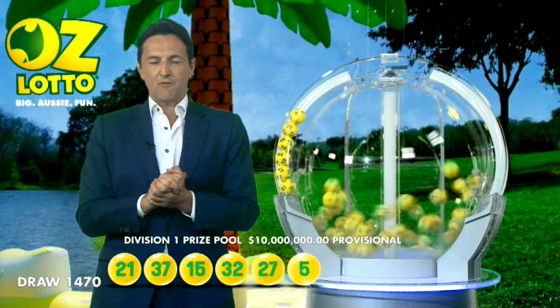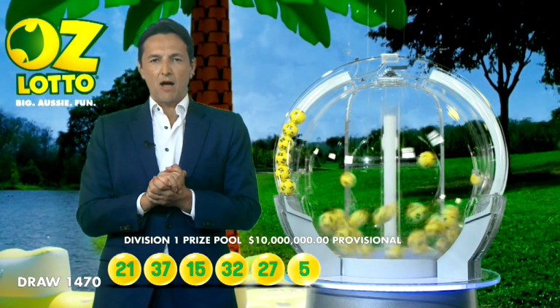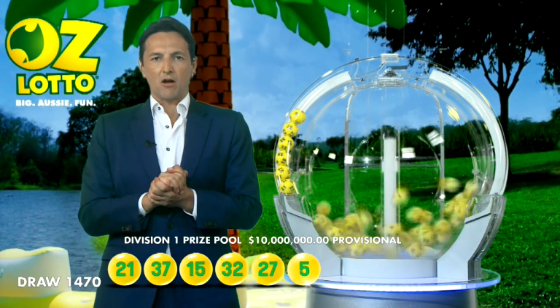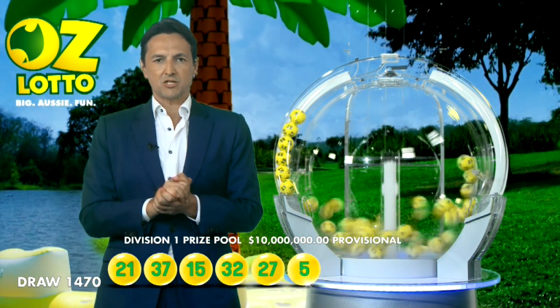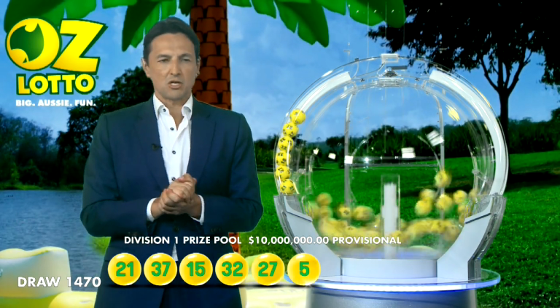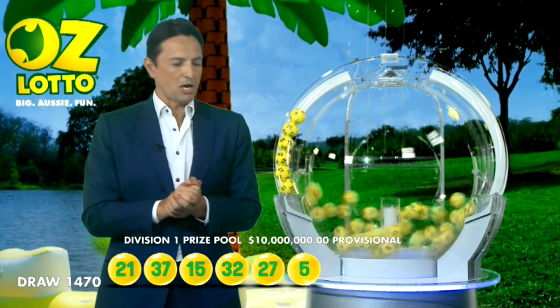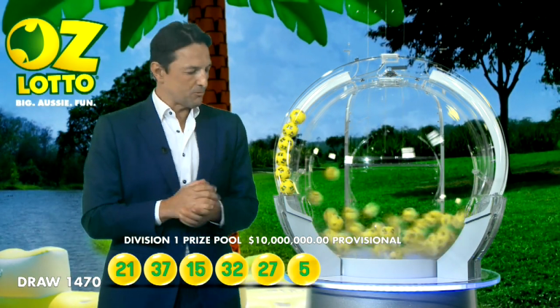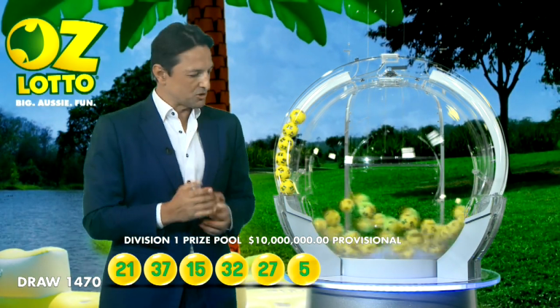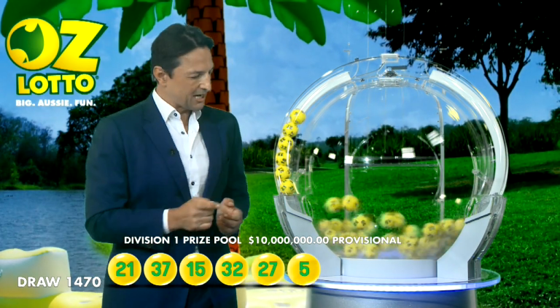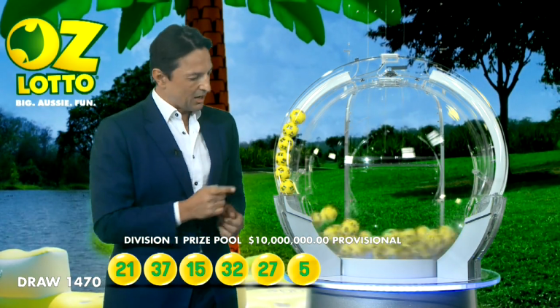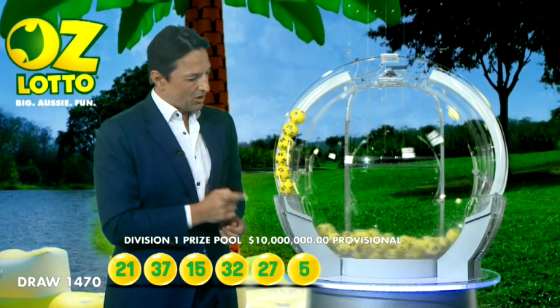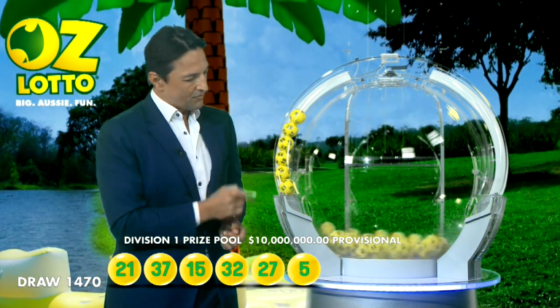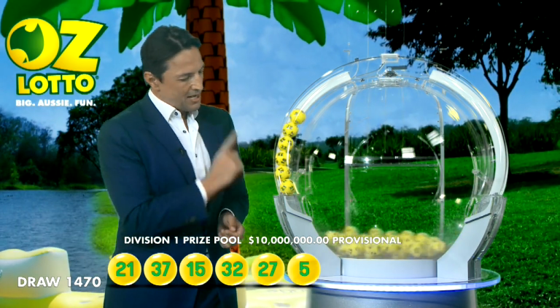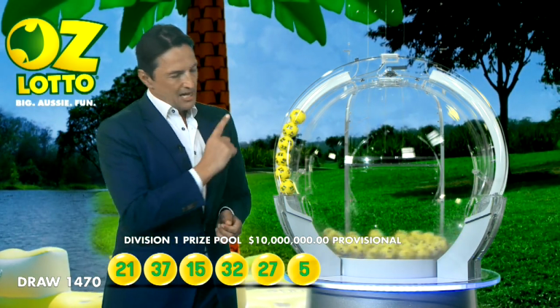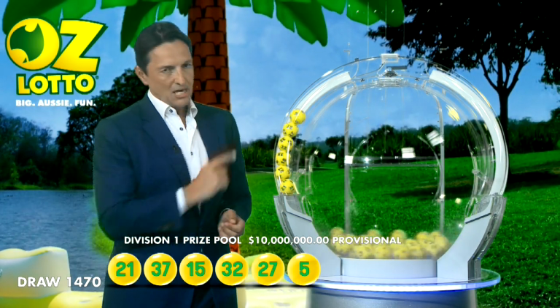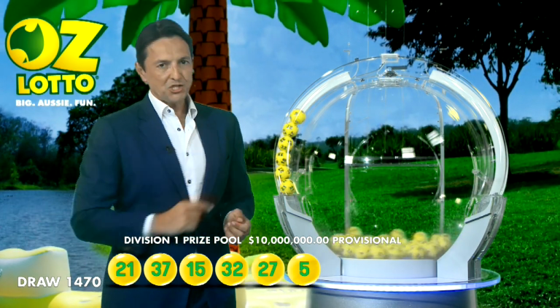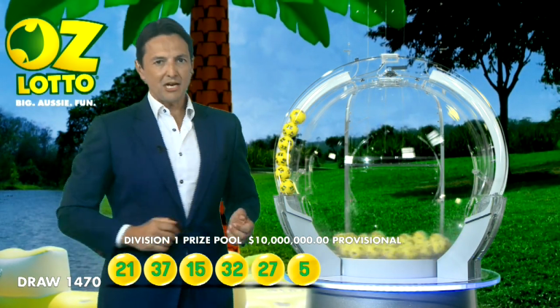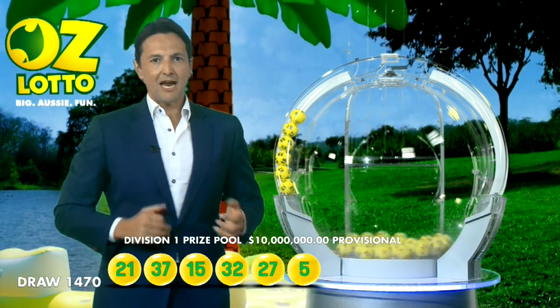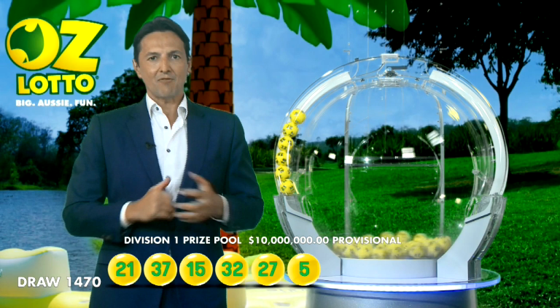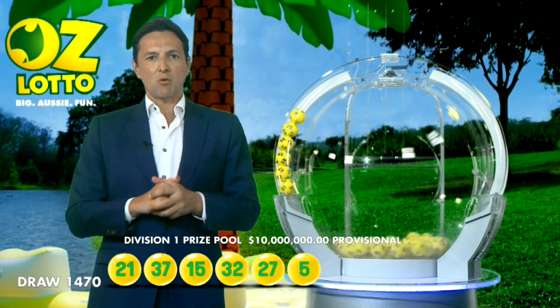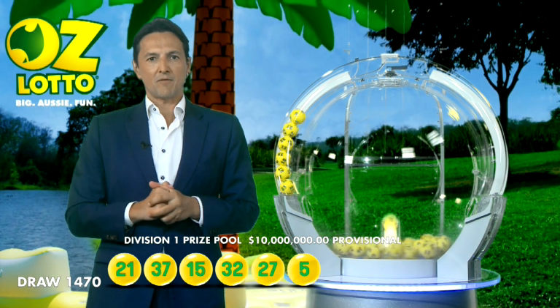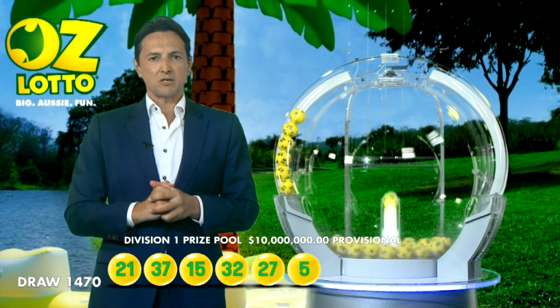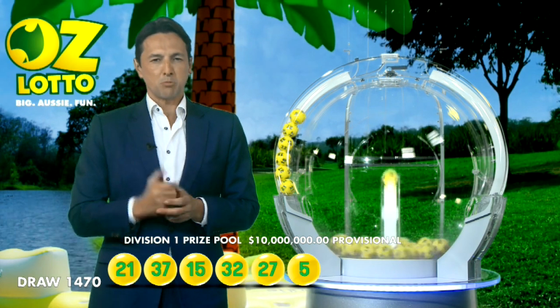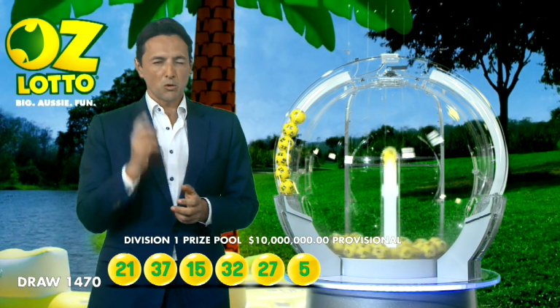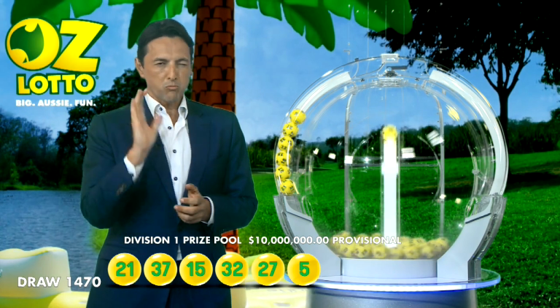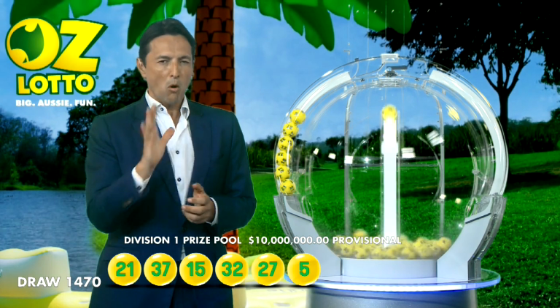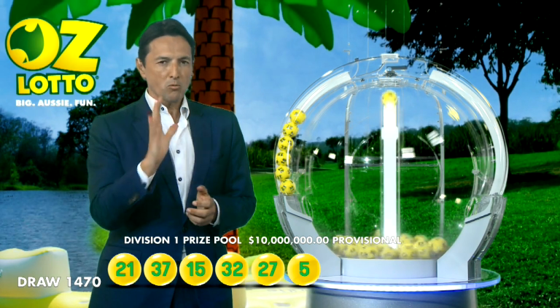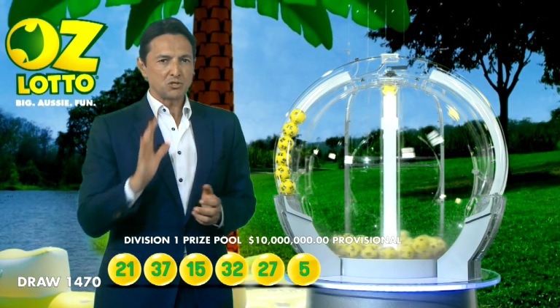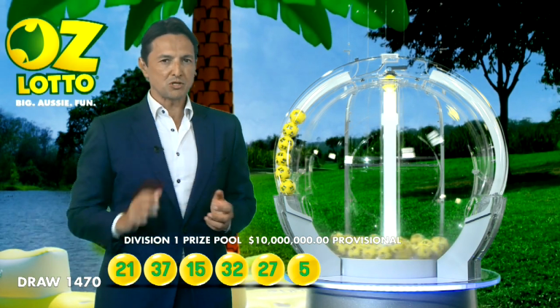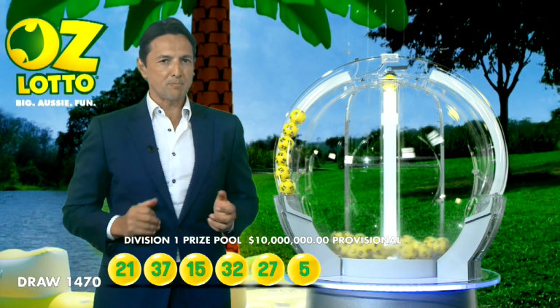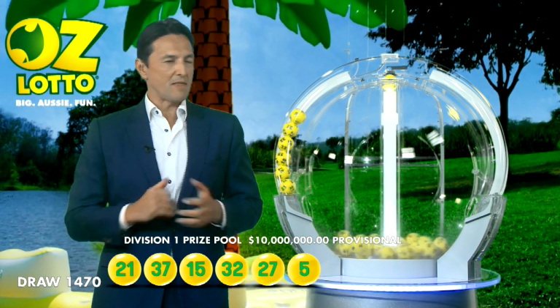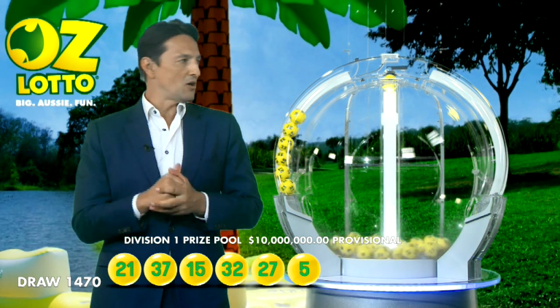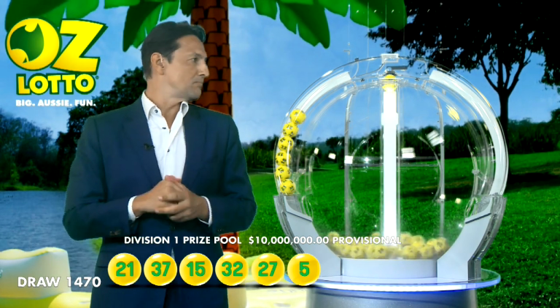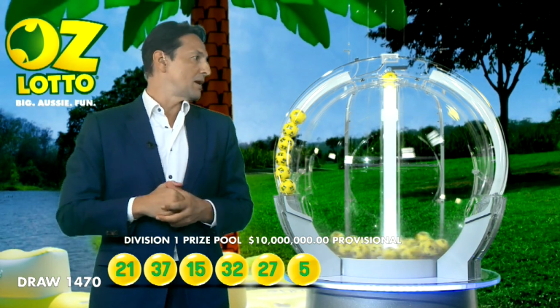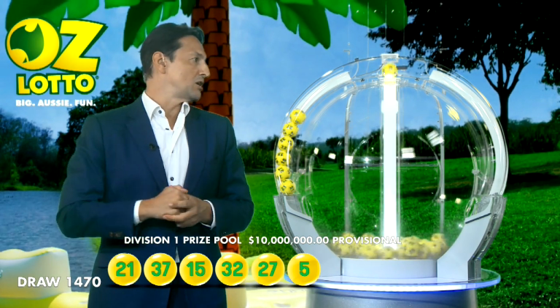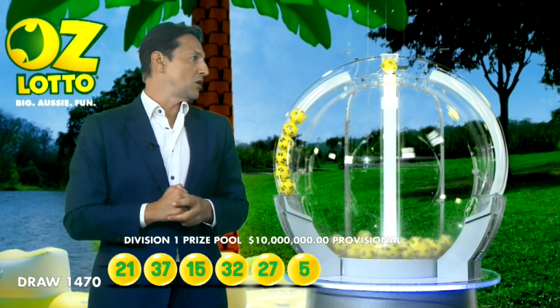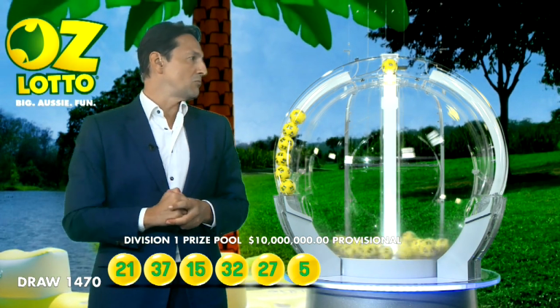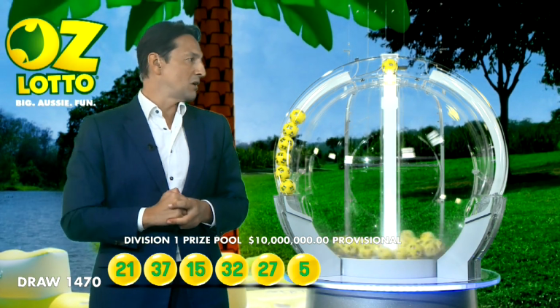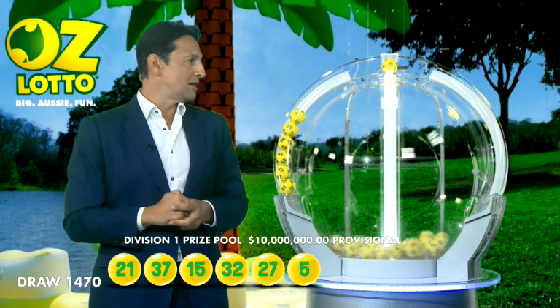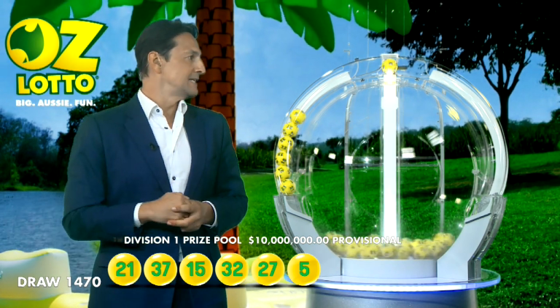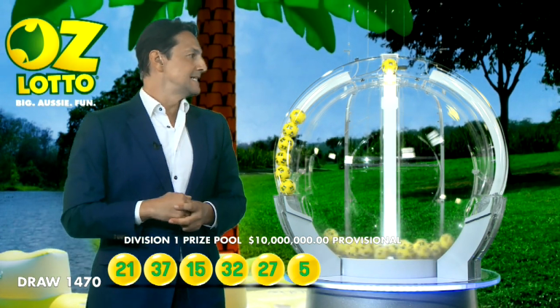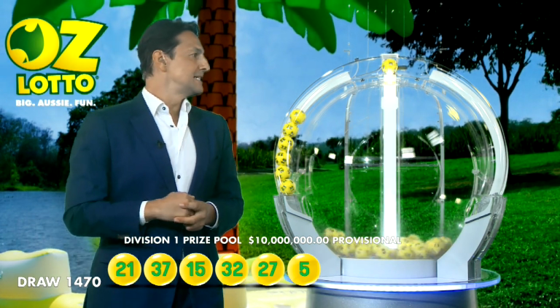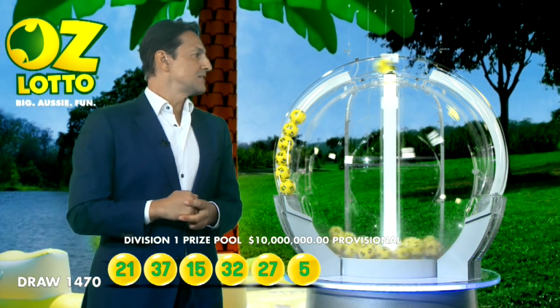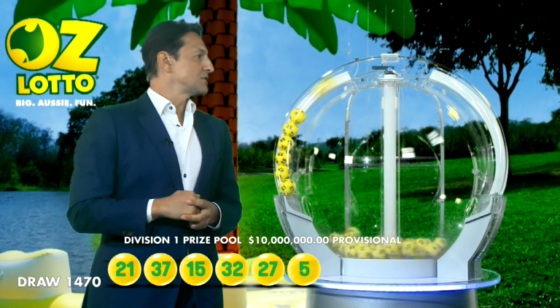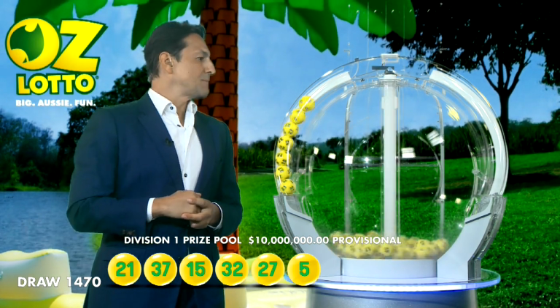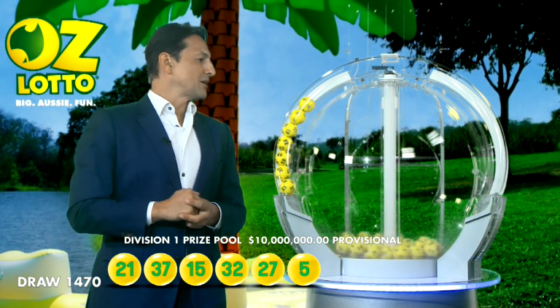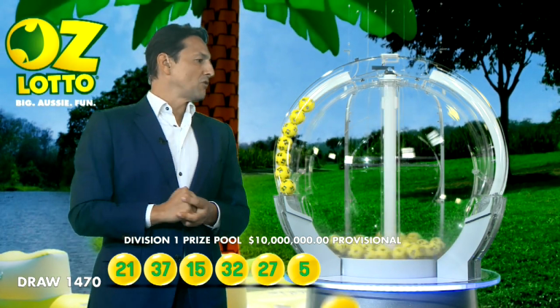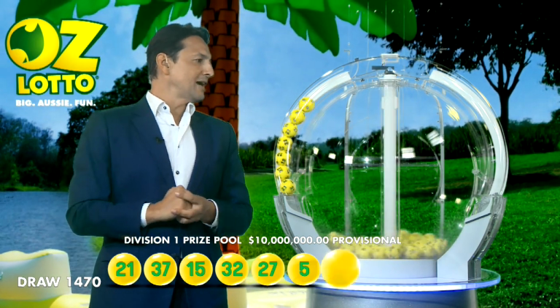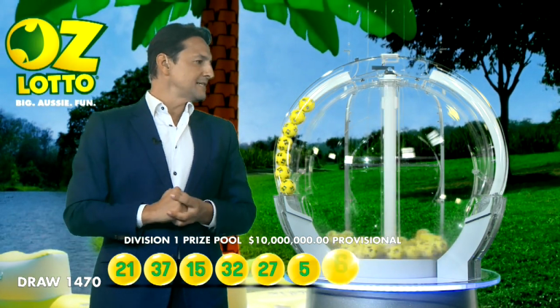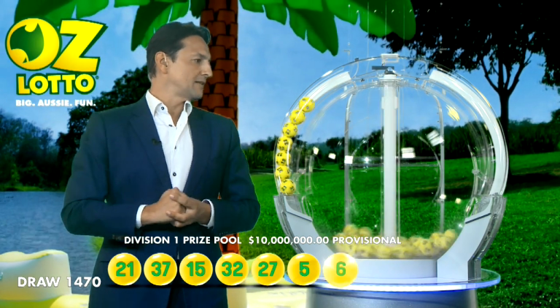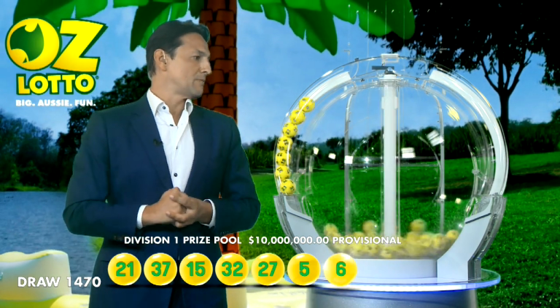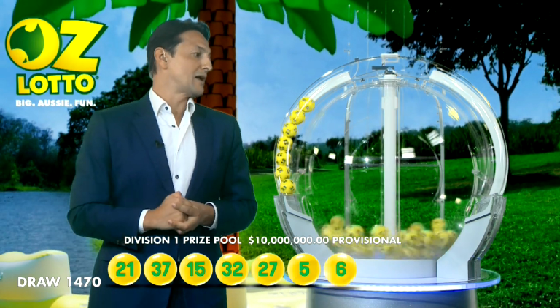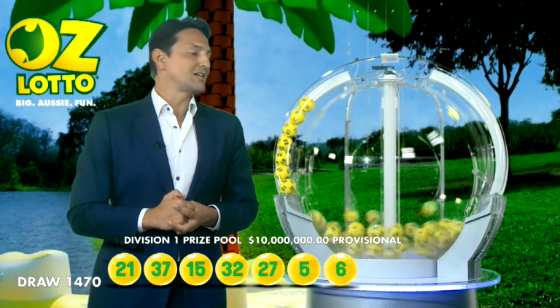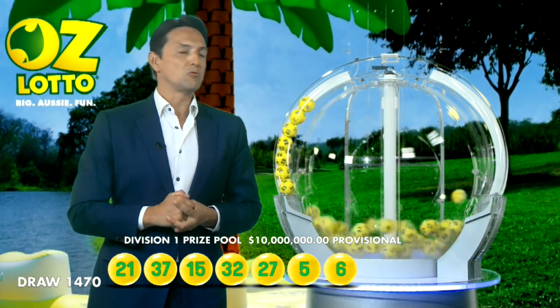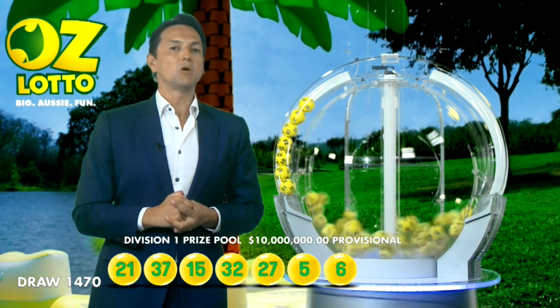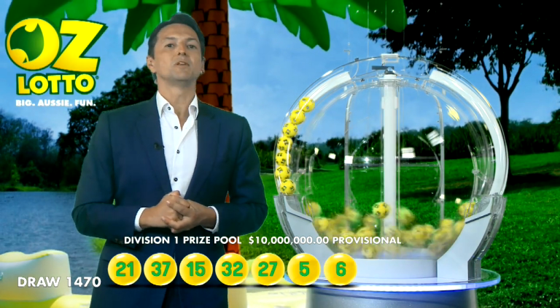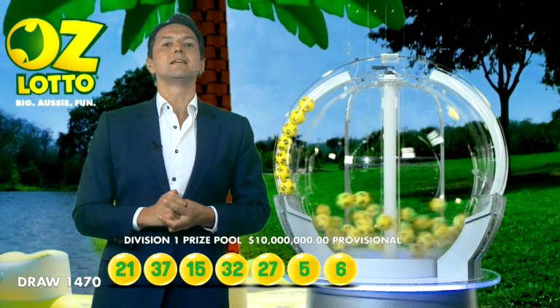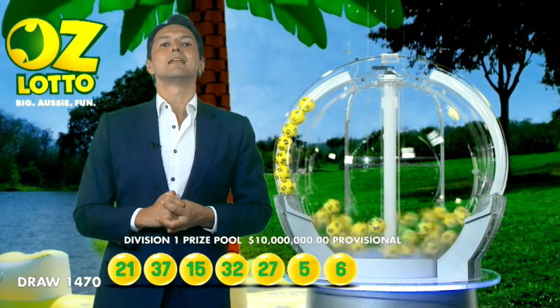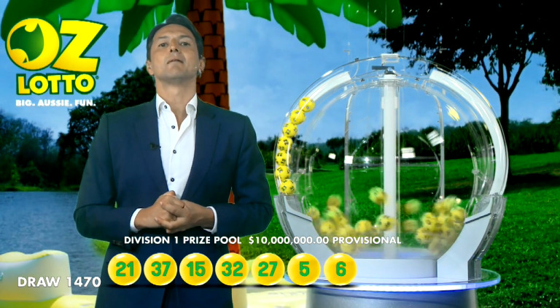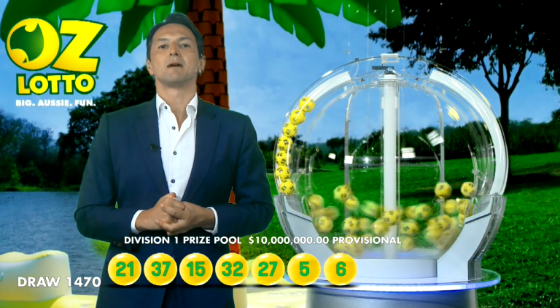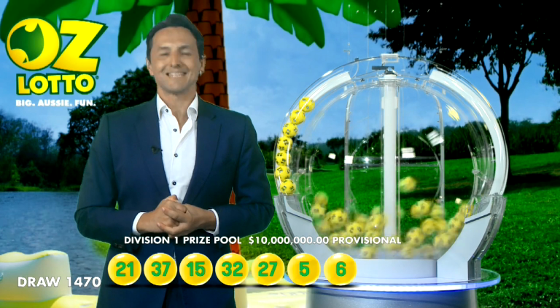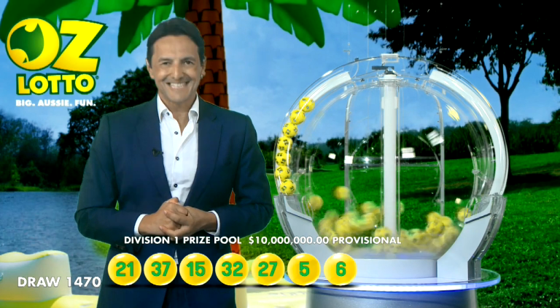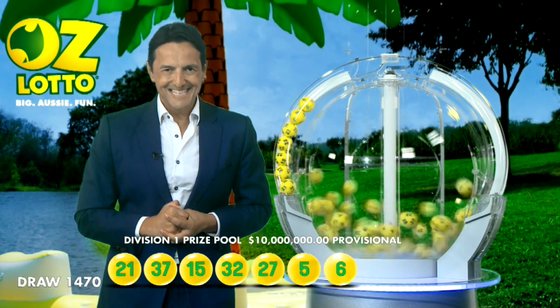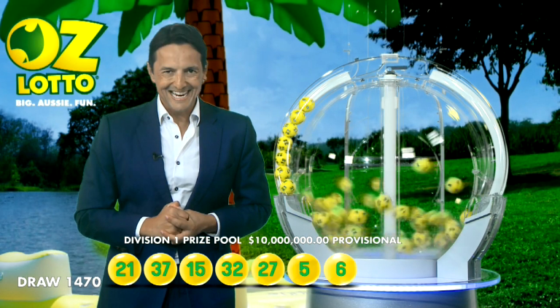How are we going so far? I certainly hope you're ticking off each and every one of those balls. What would you spend the money on? Well, to spend a great deal of the money, you will need number 6.